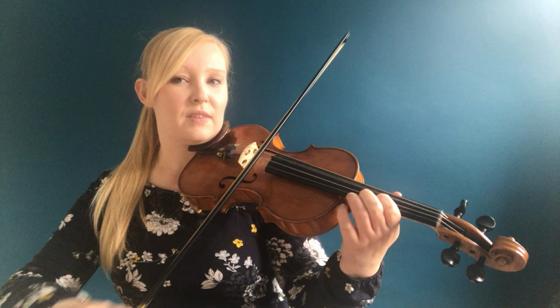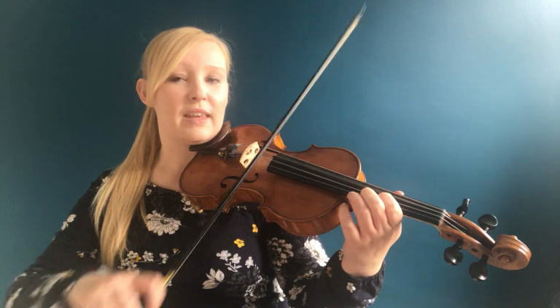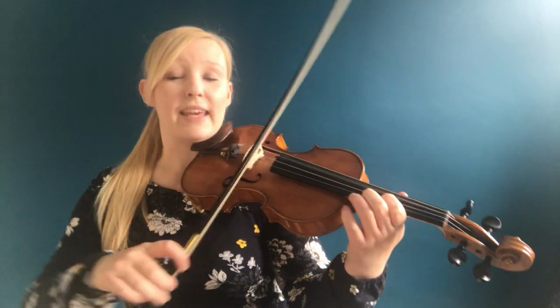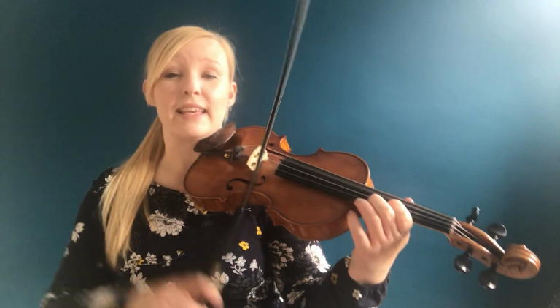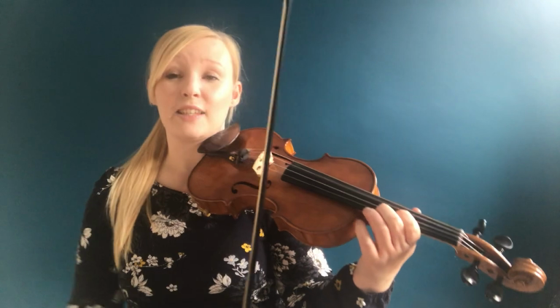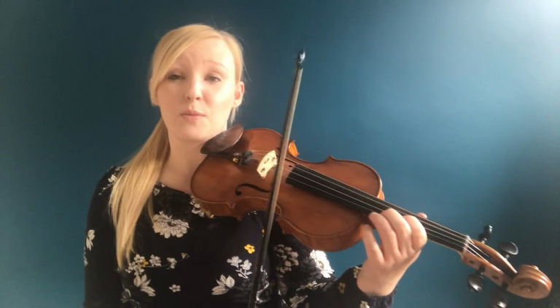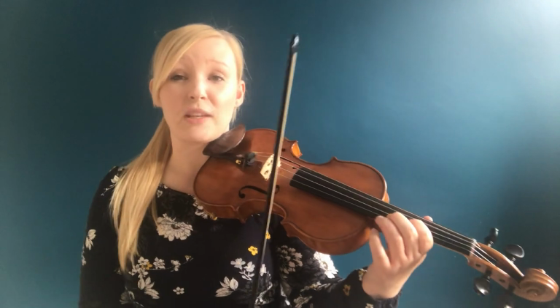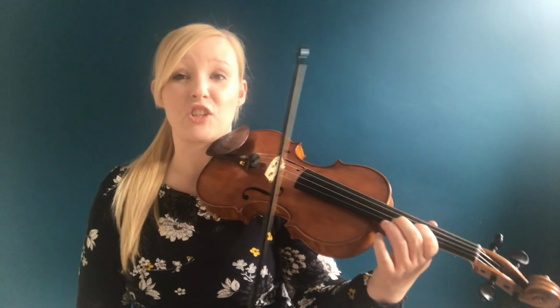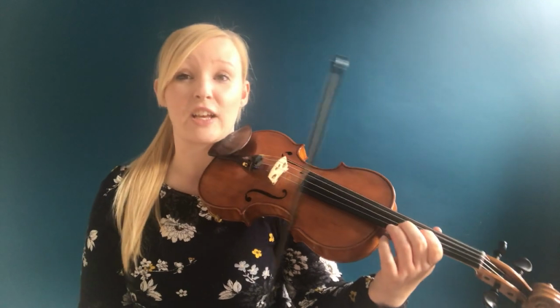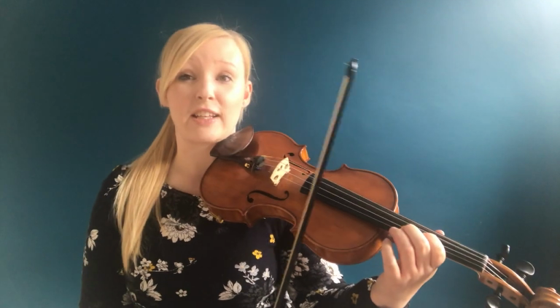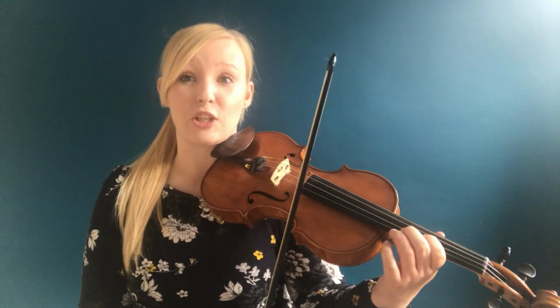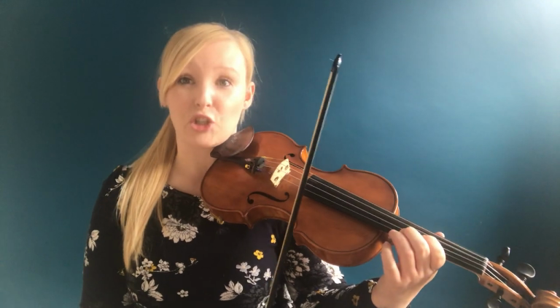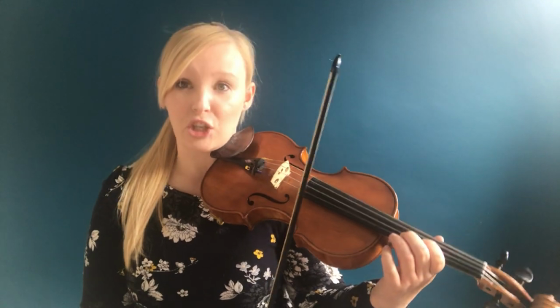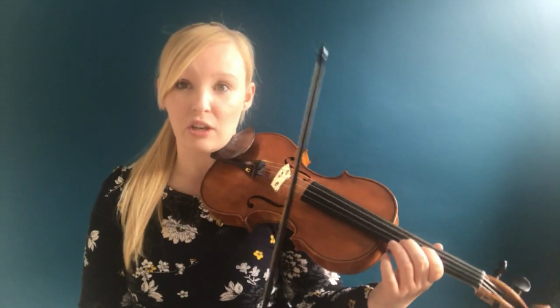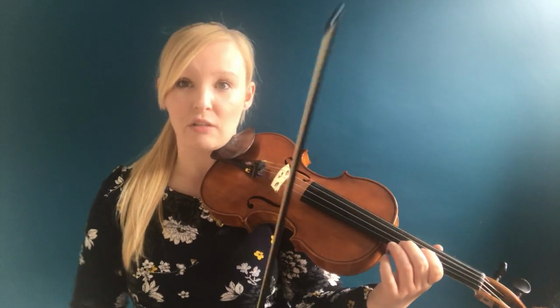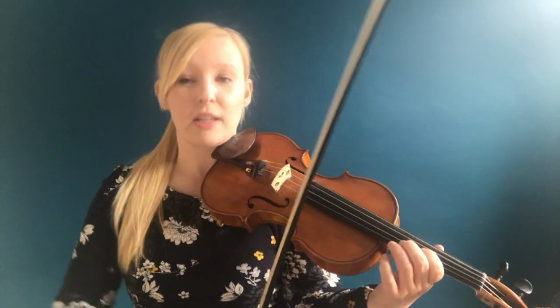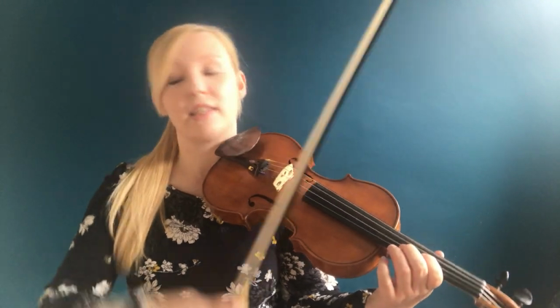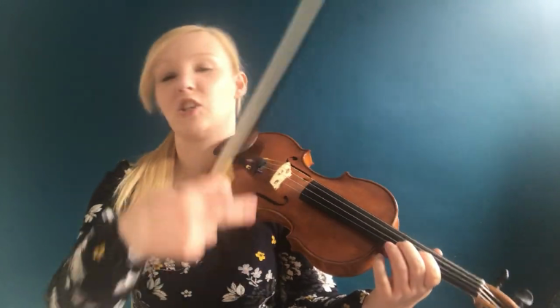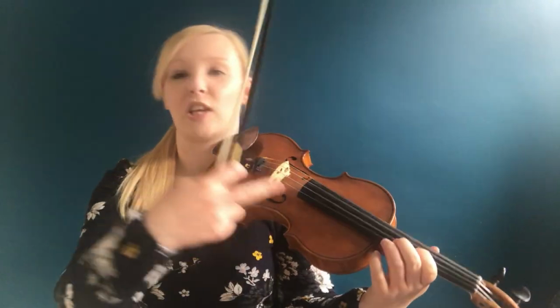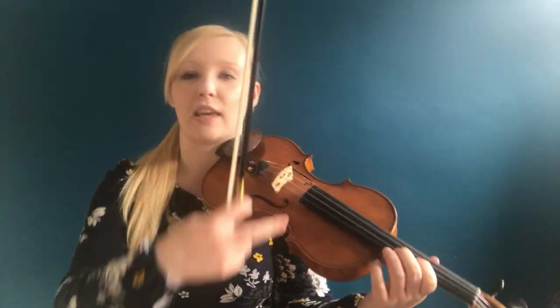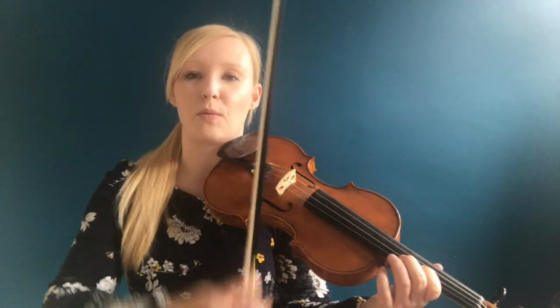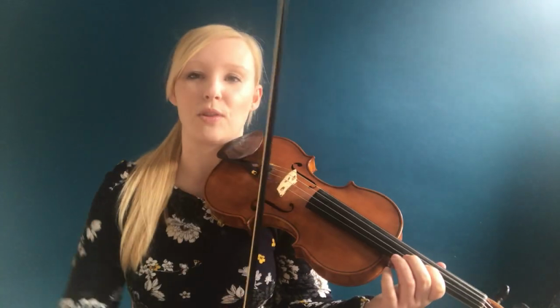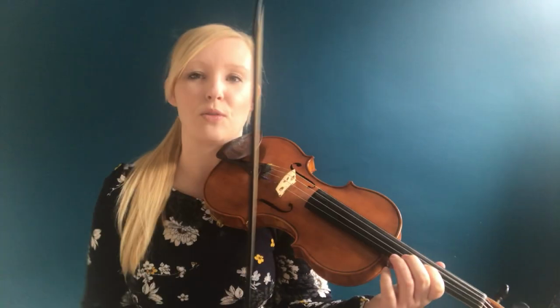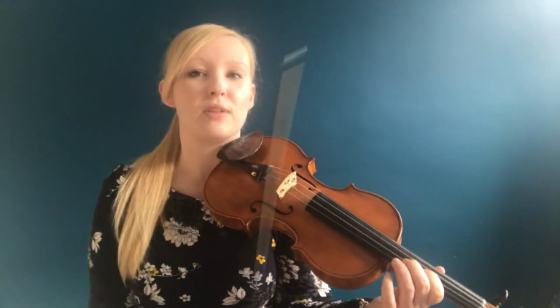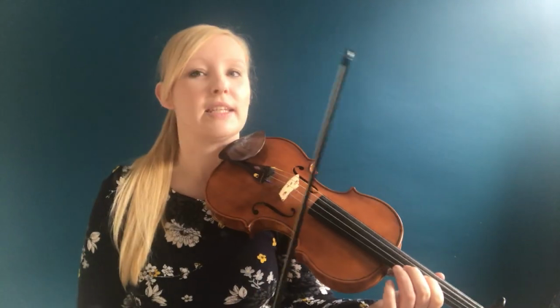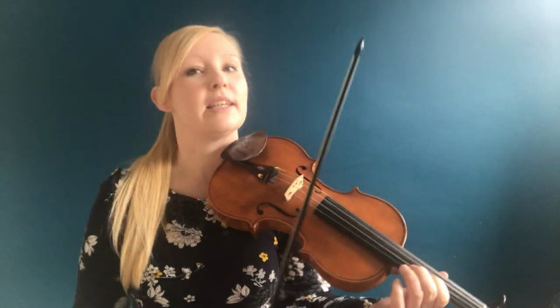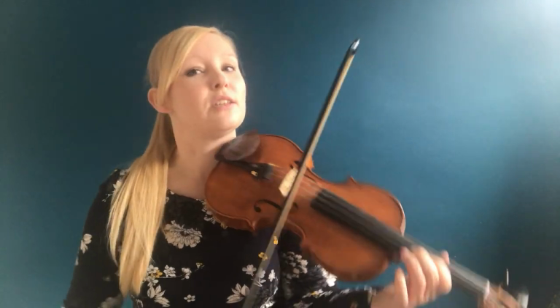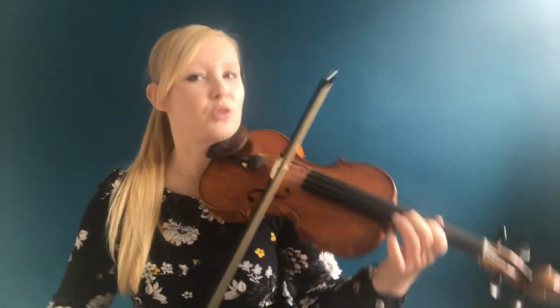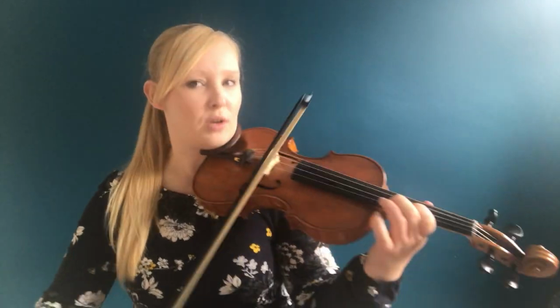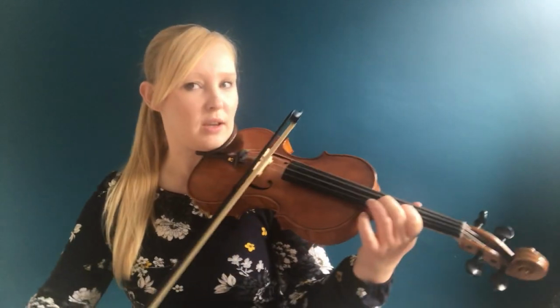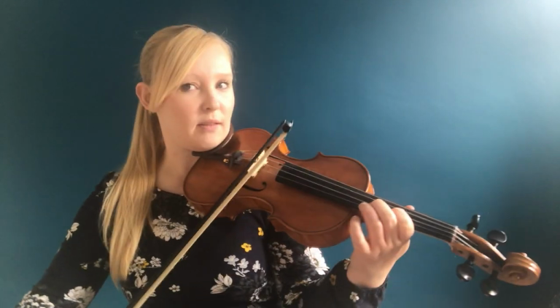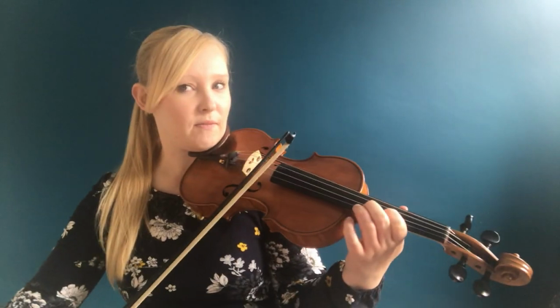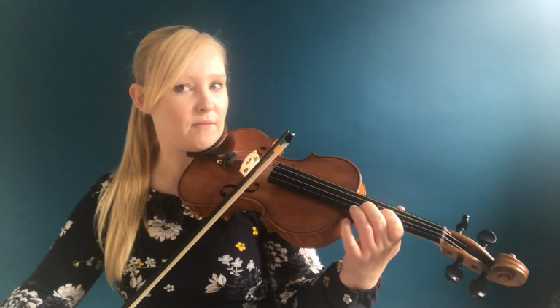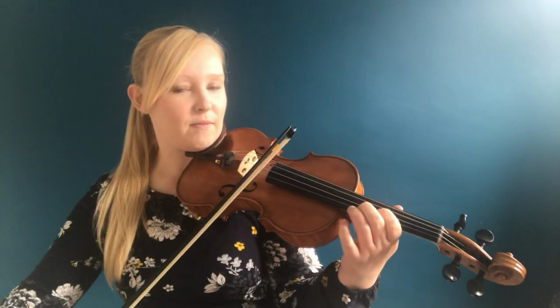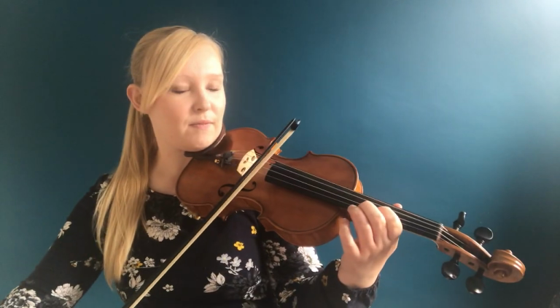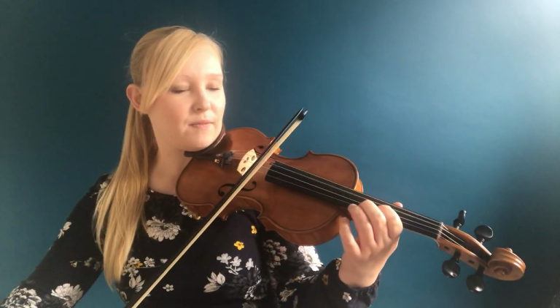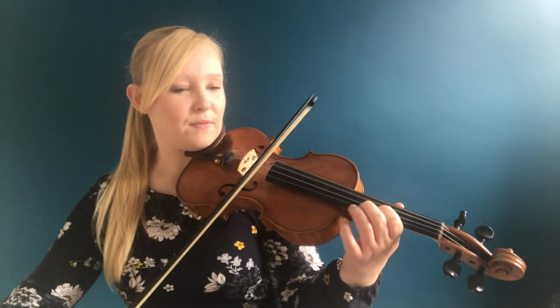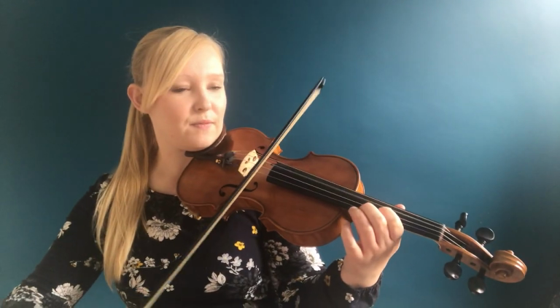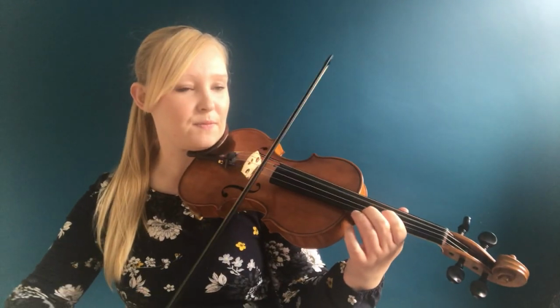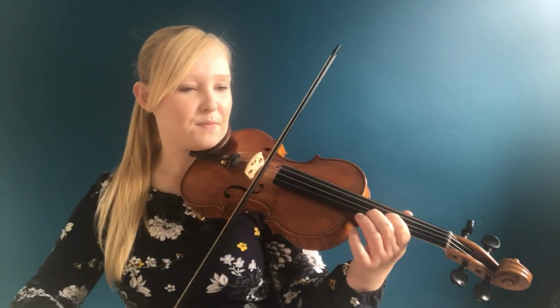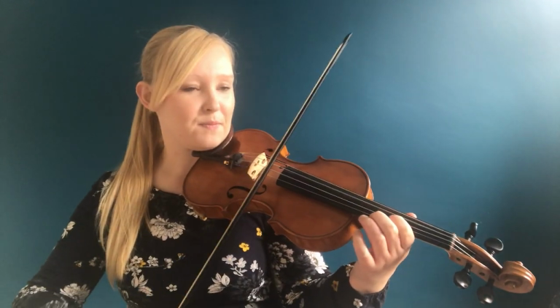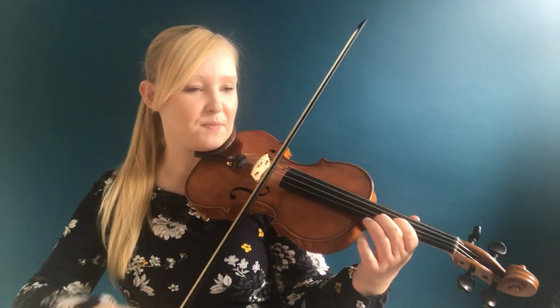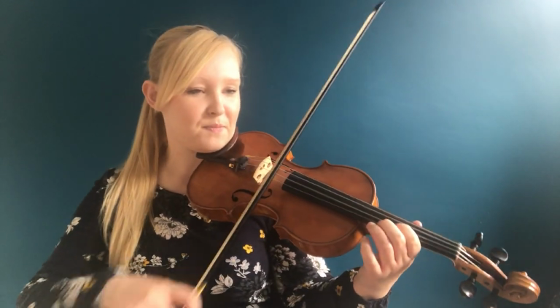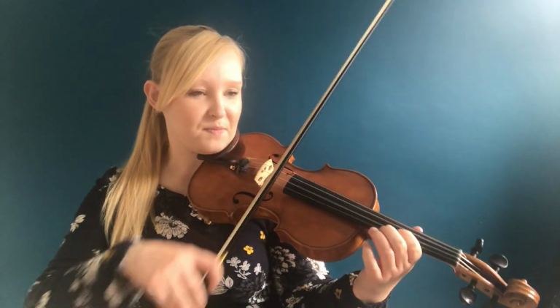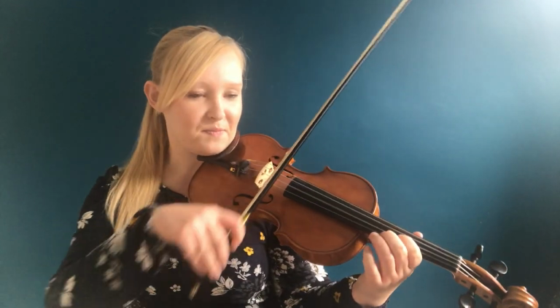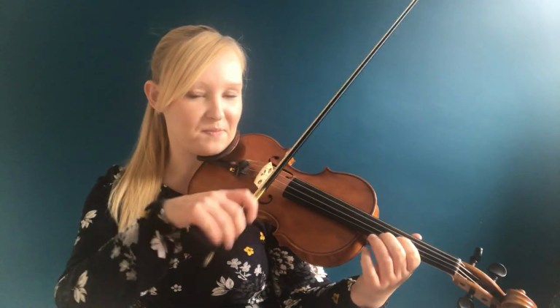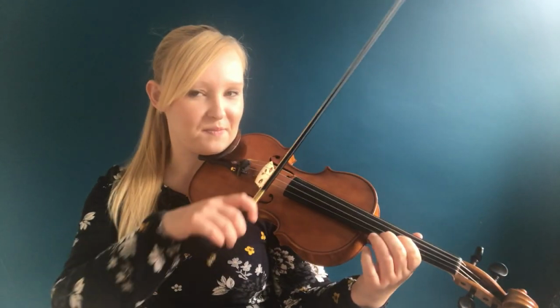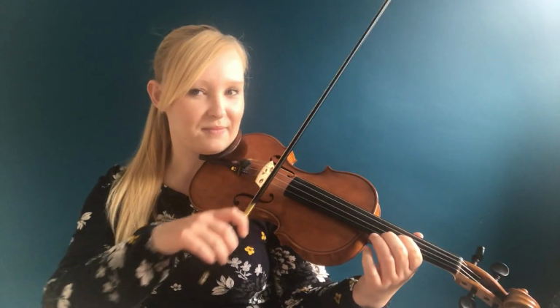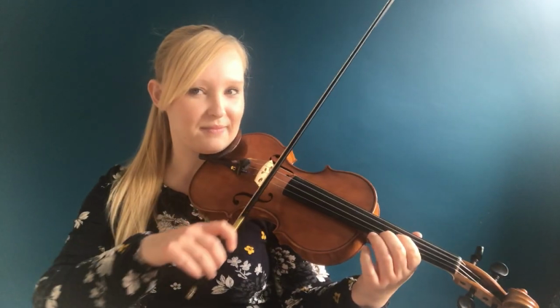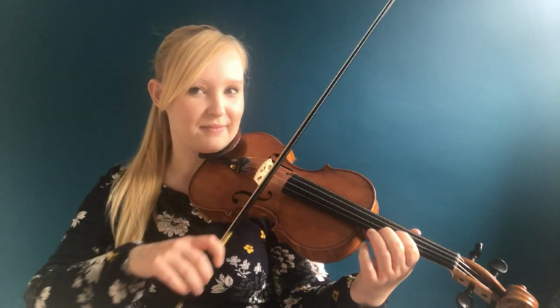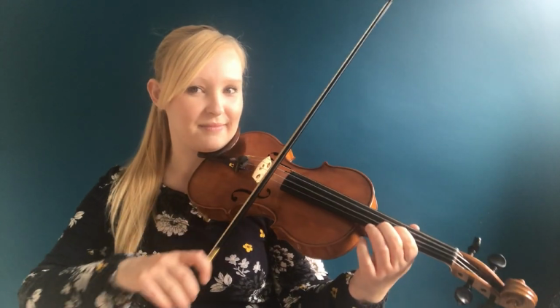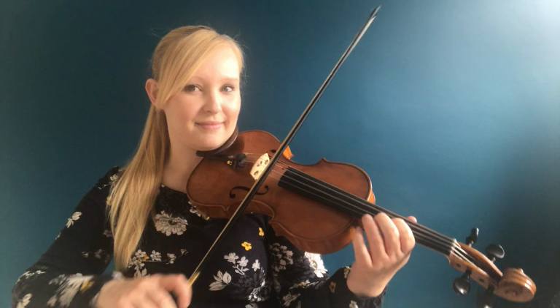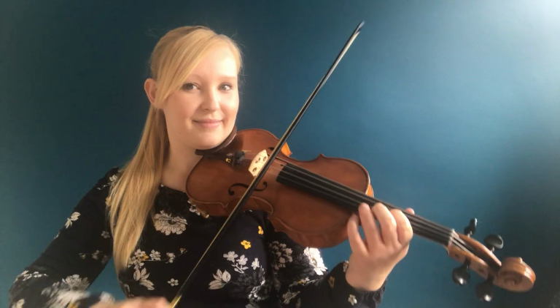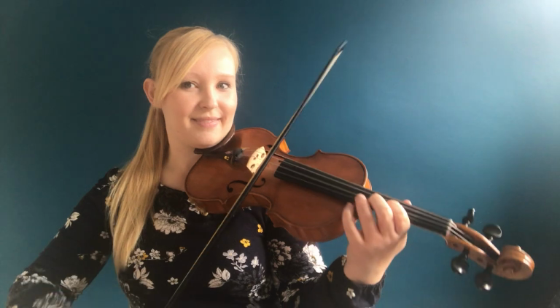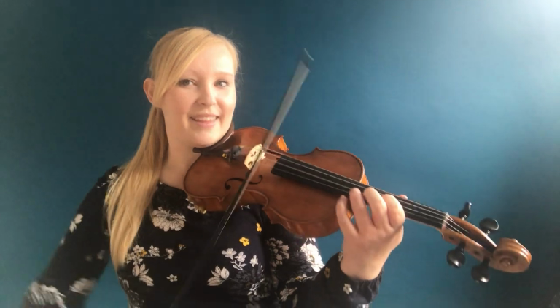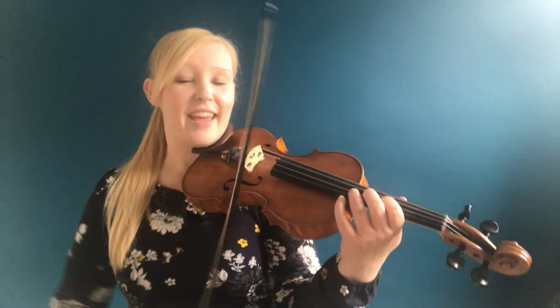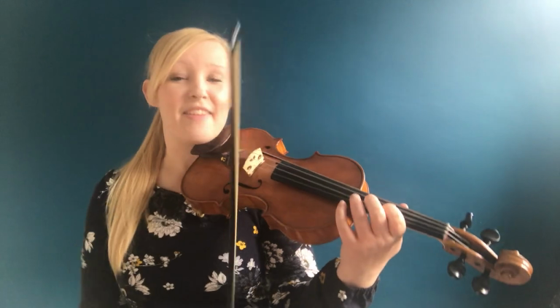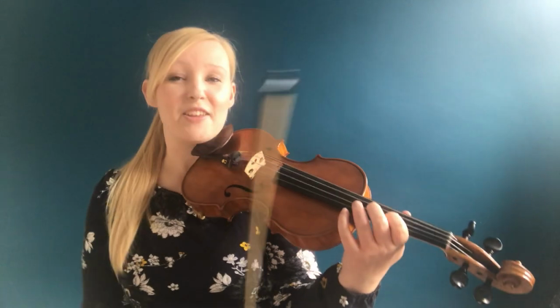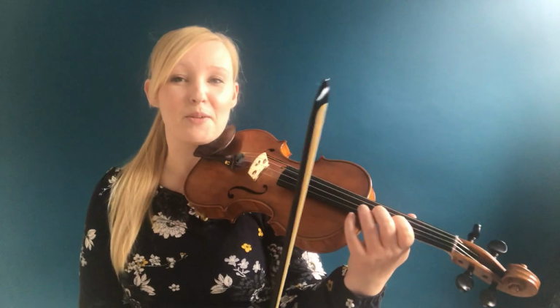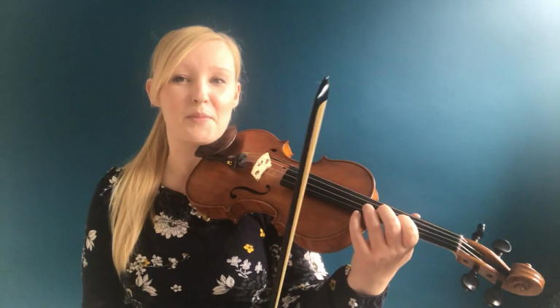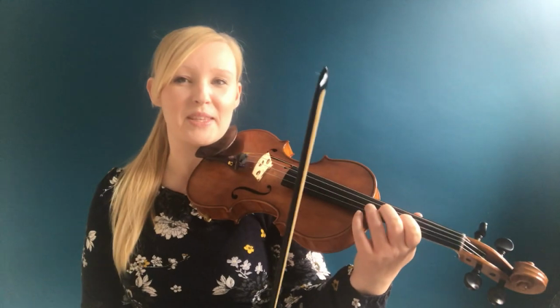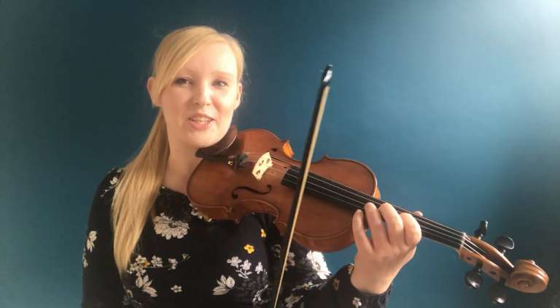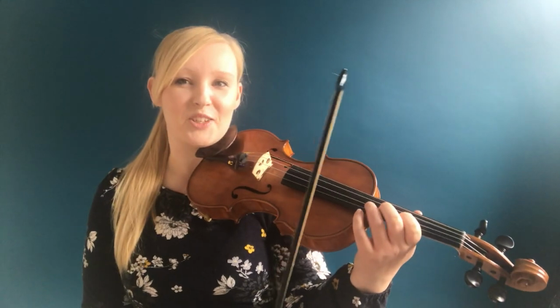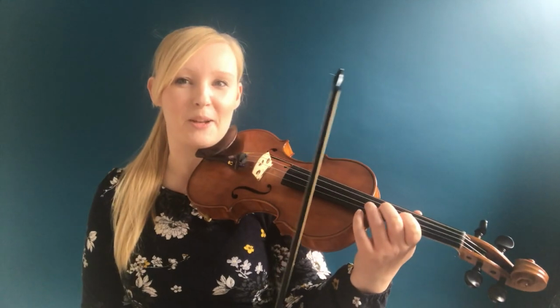The easiest way to check it's in tune is to check it with your D string, and then you're in position.